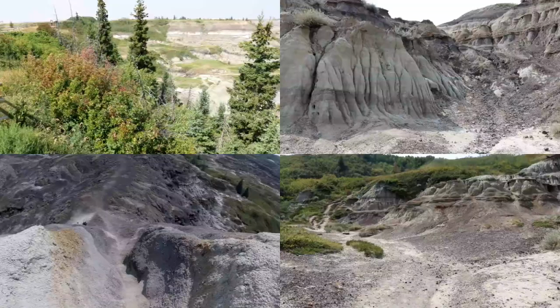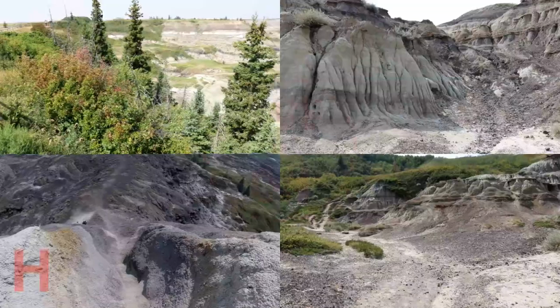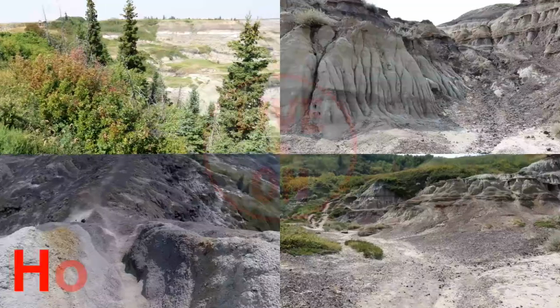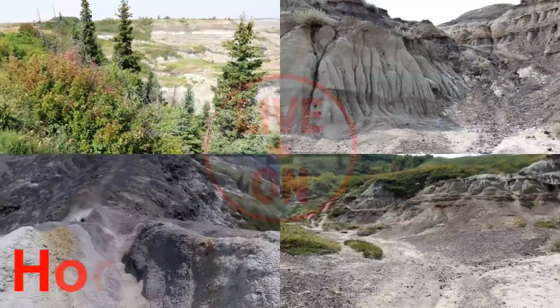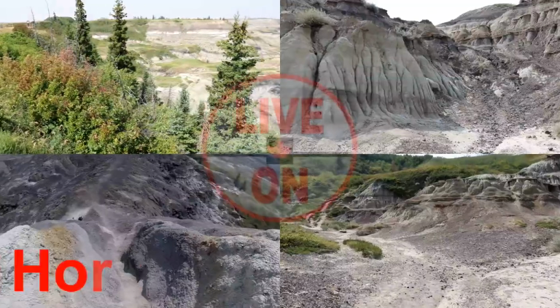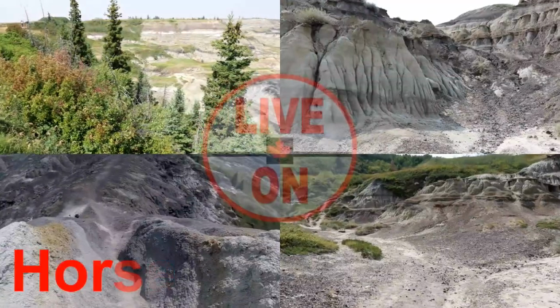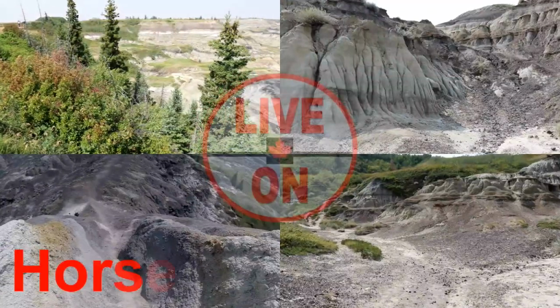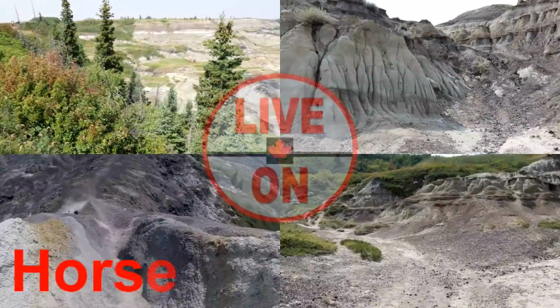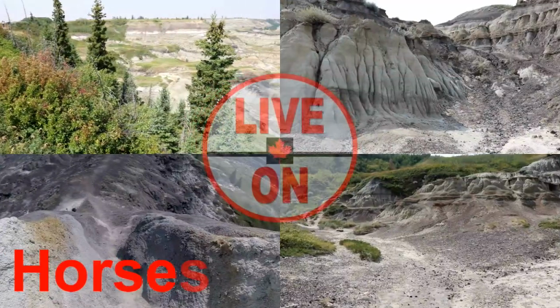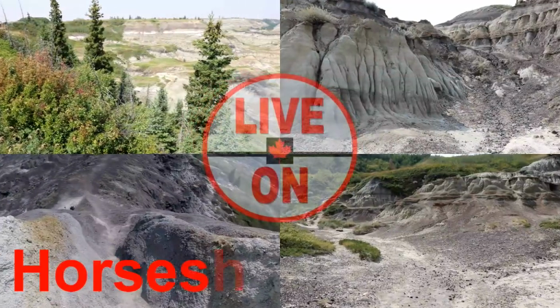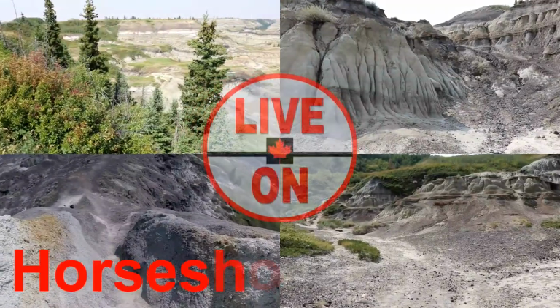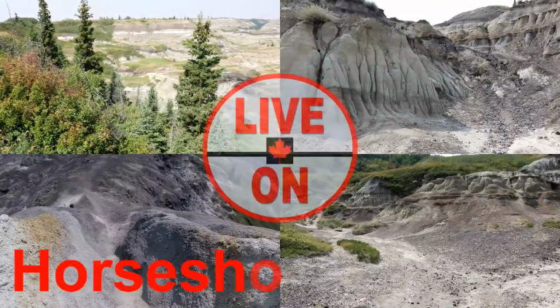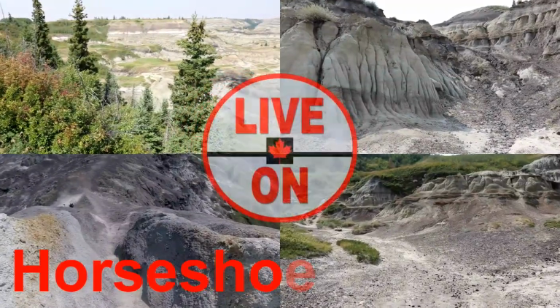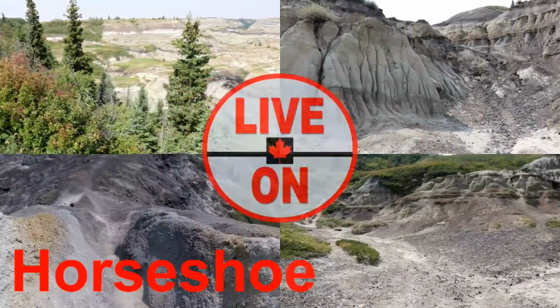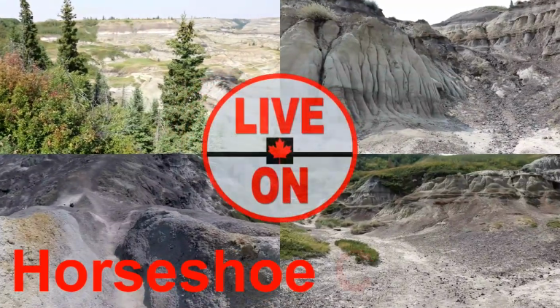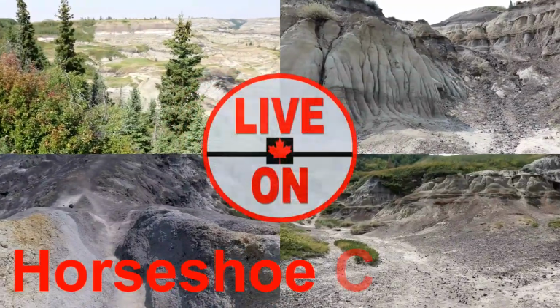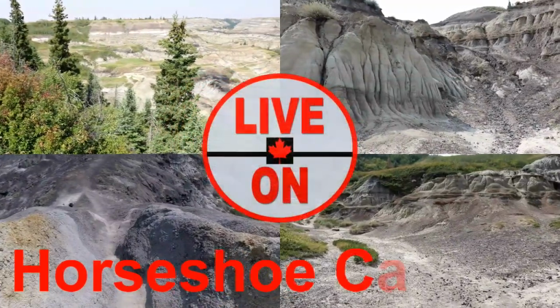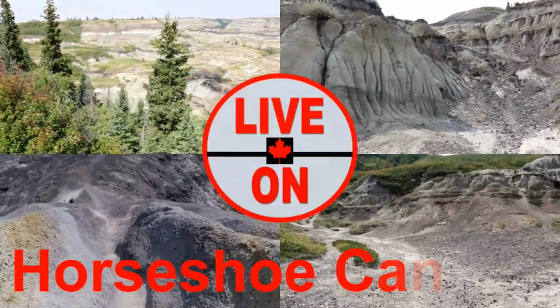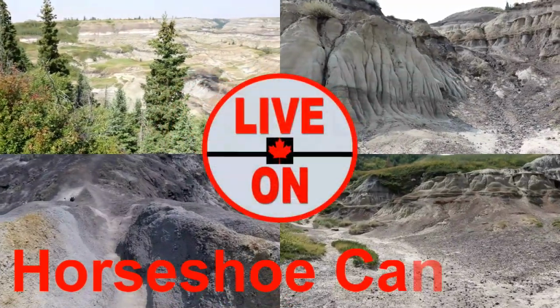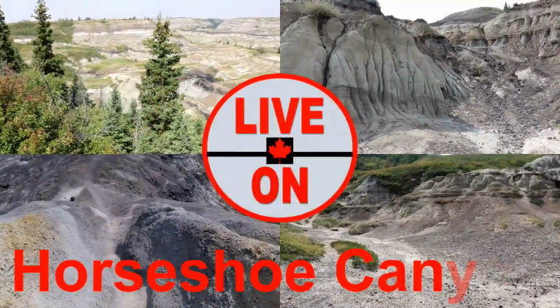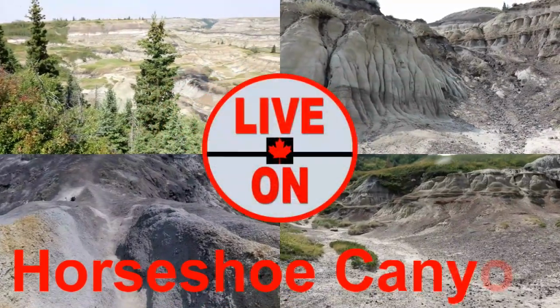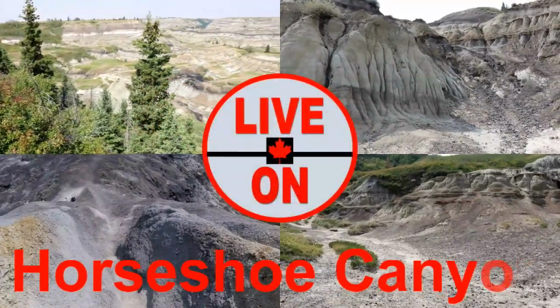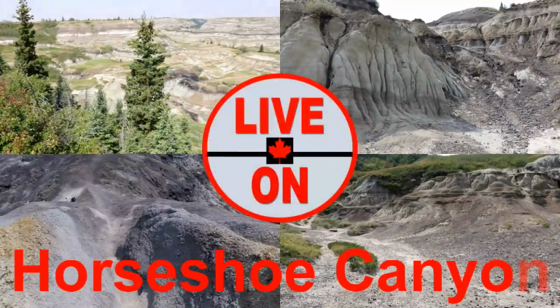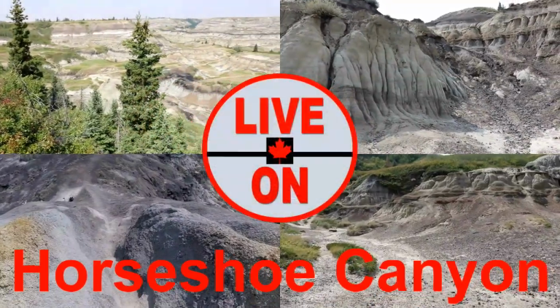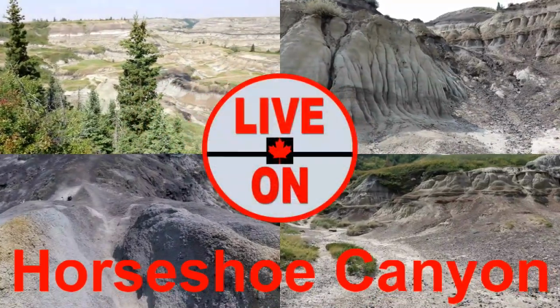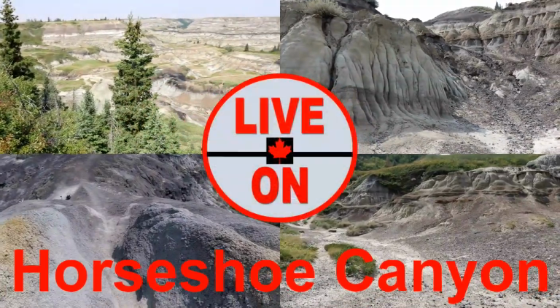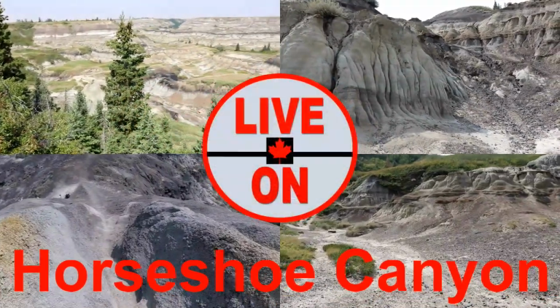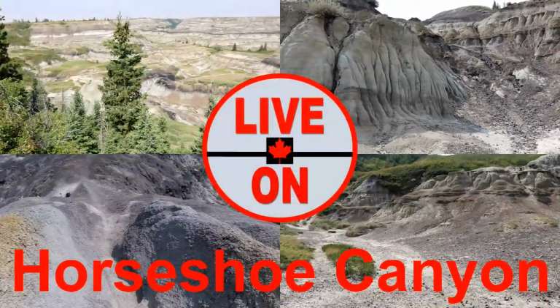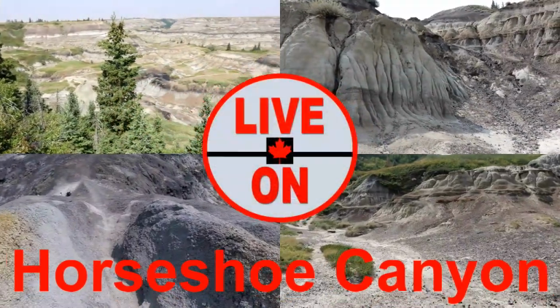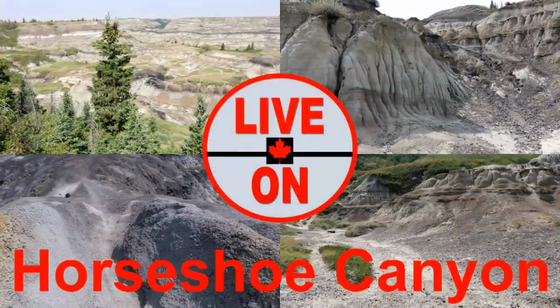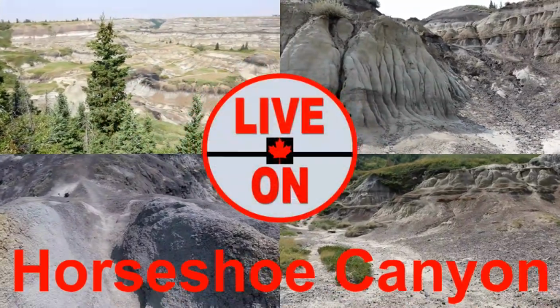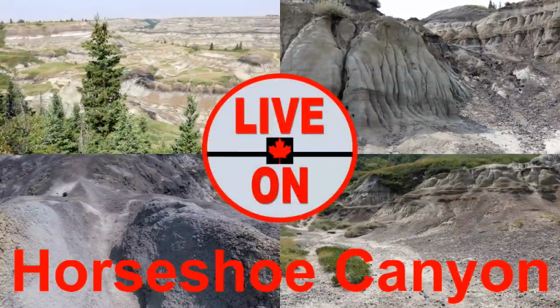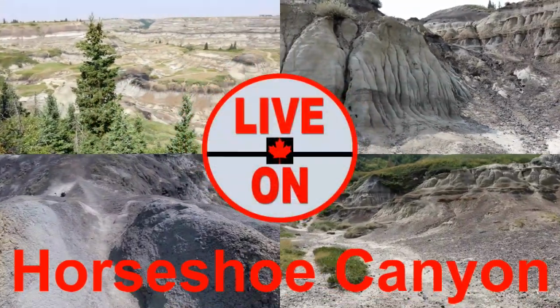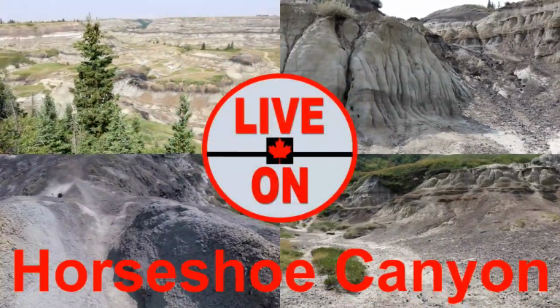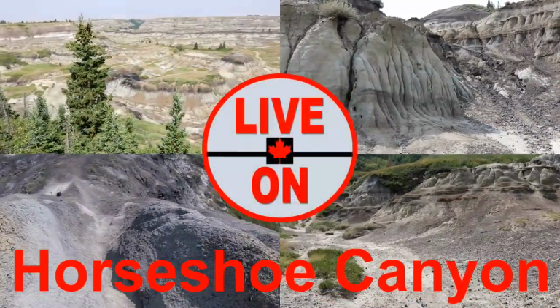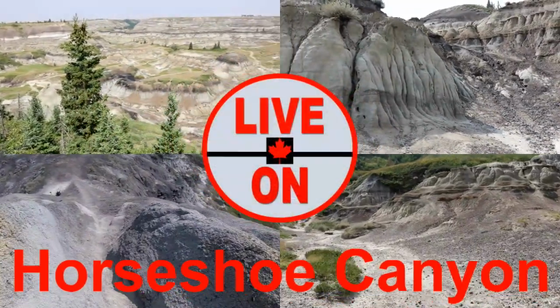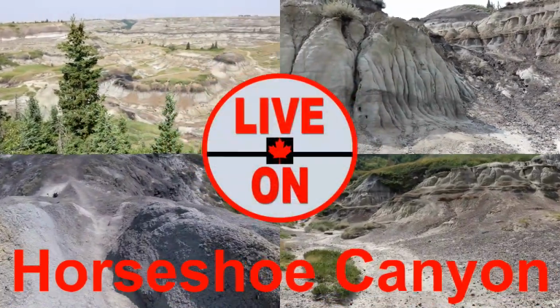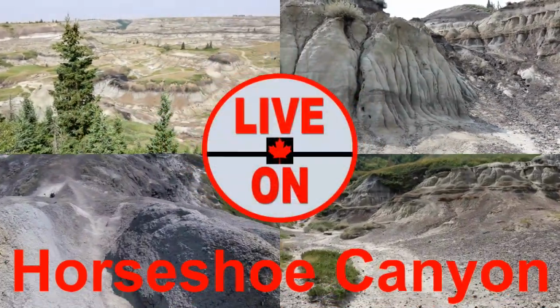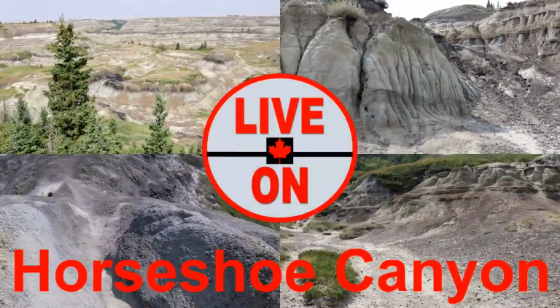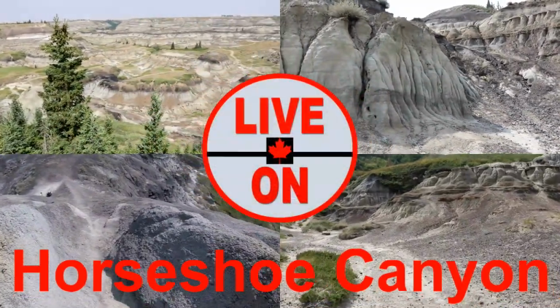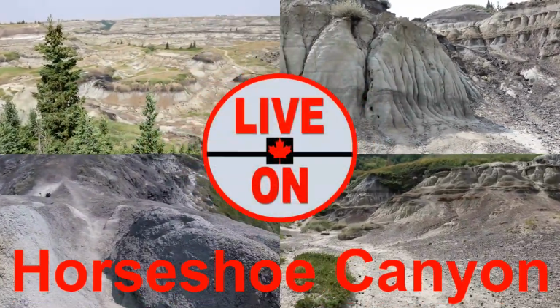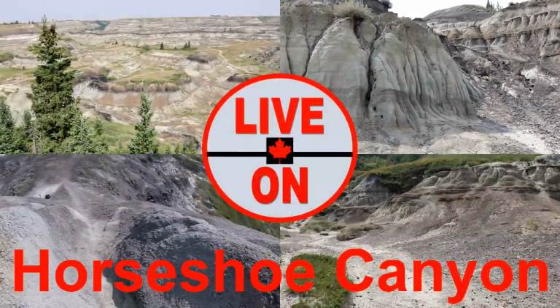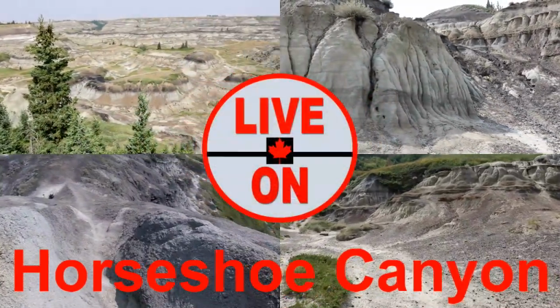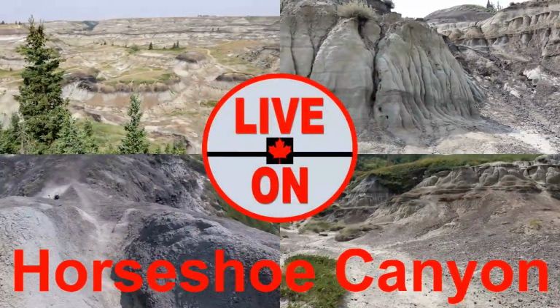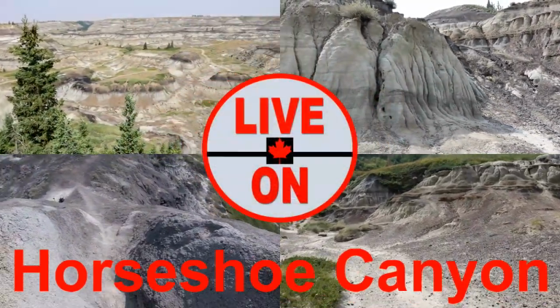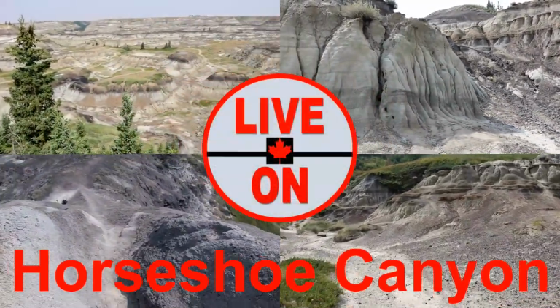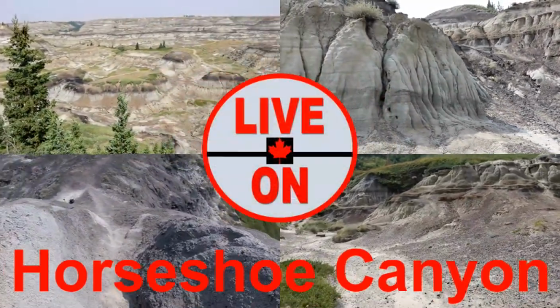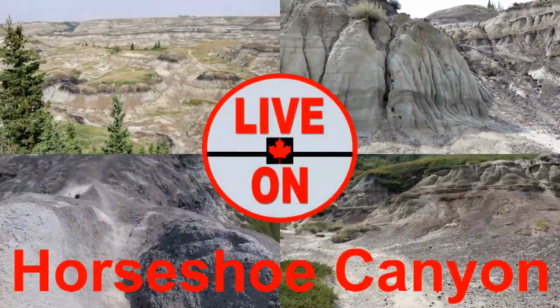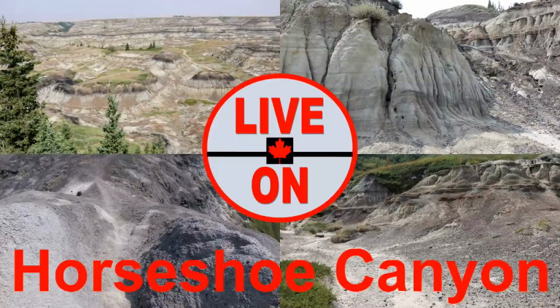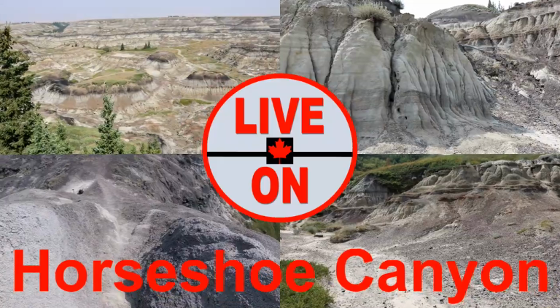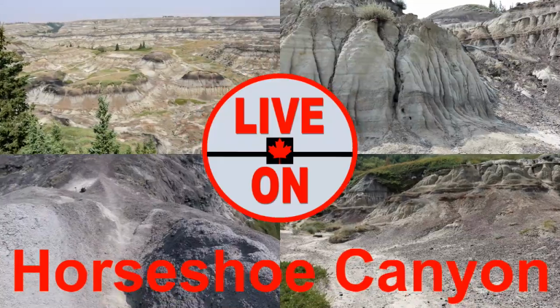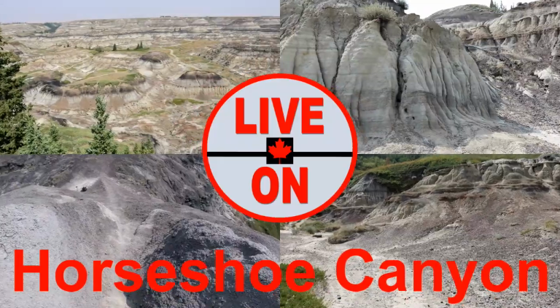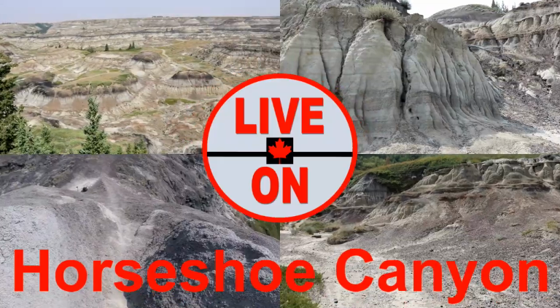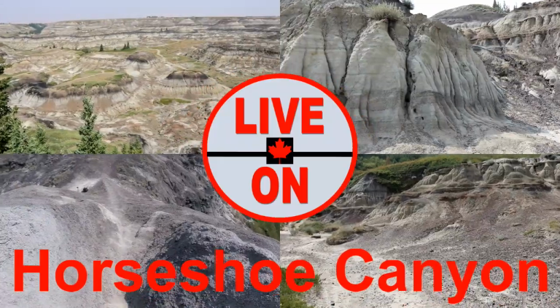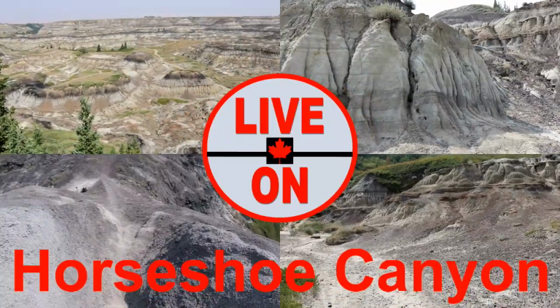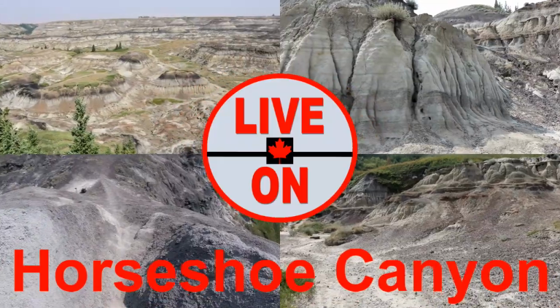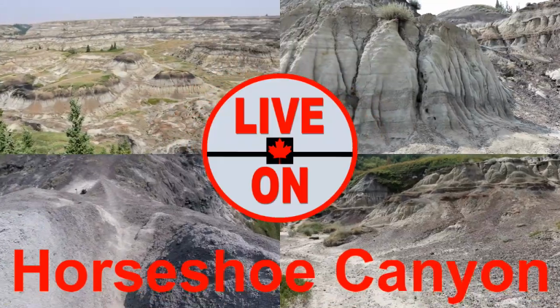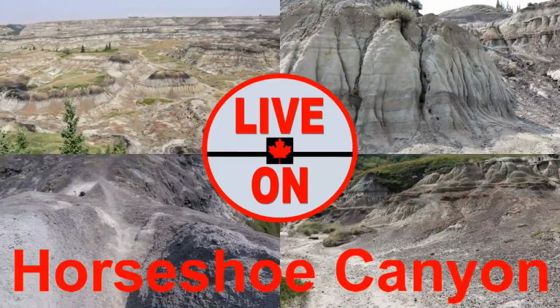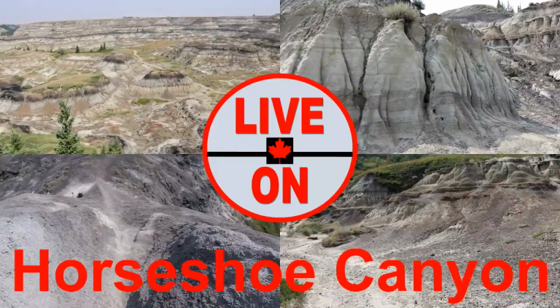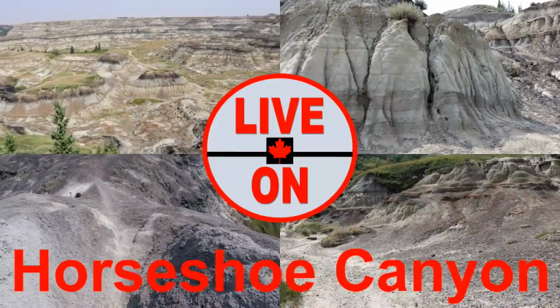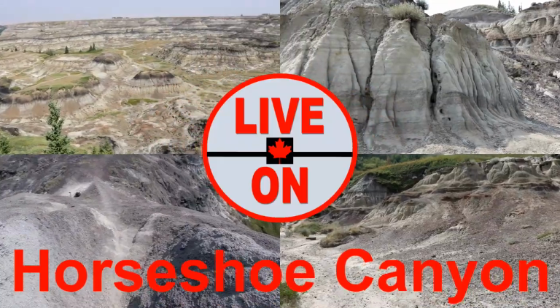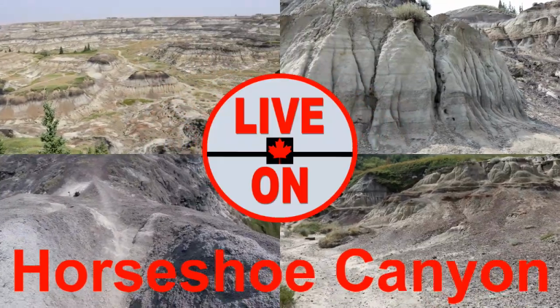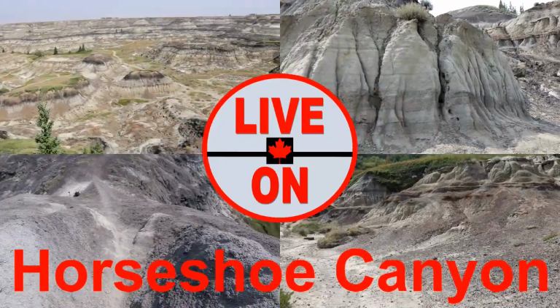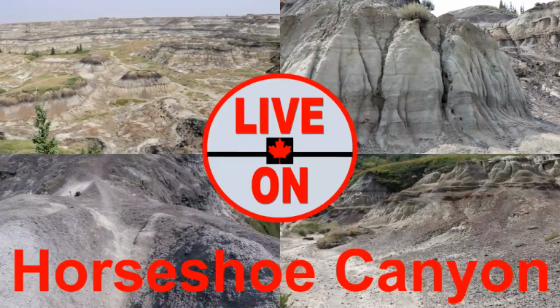Welcome to my channel Live On. My name is Cary and I create videos showcasing the beauty and diversity that Alberta has to offer.